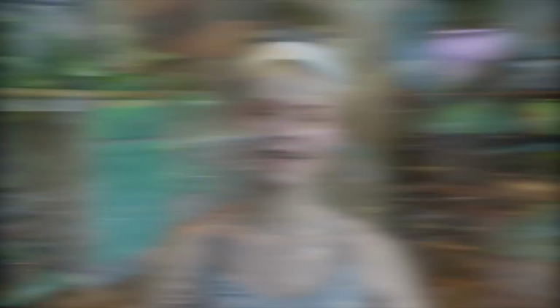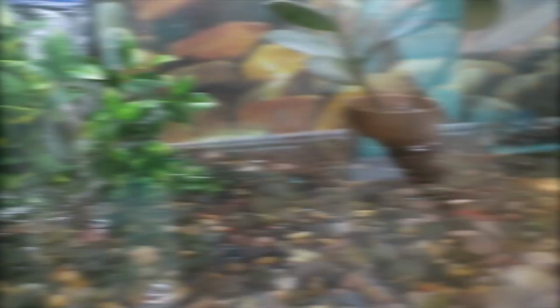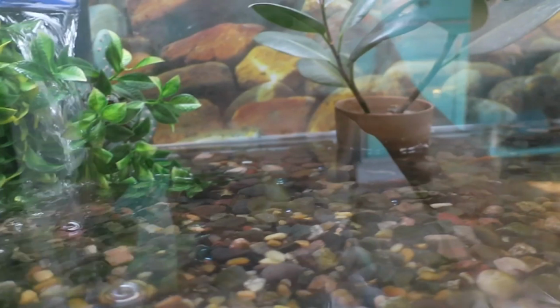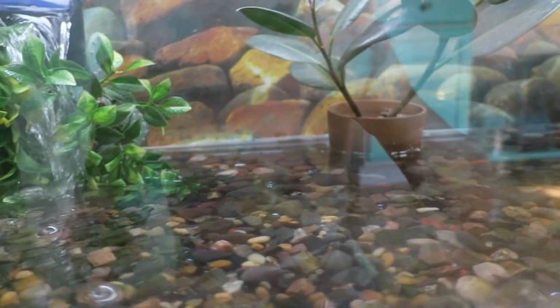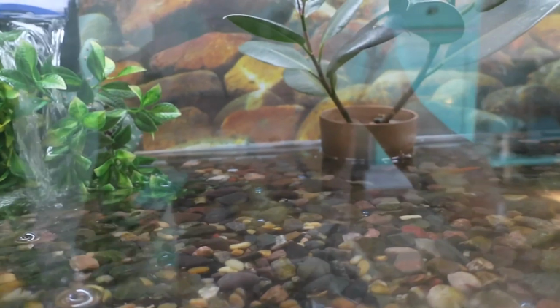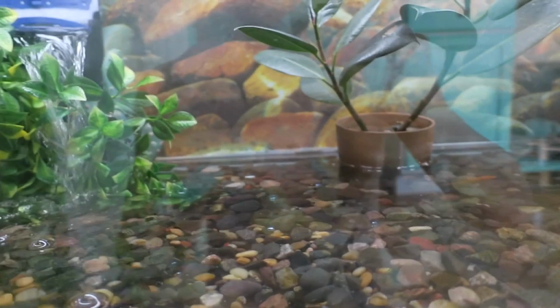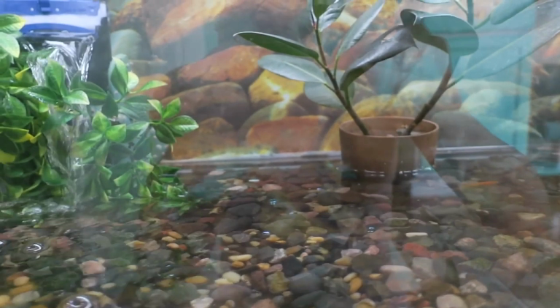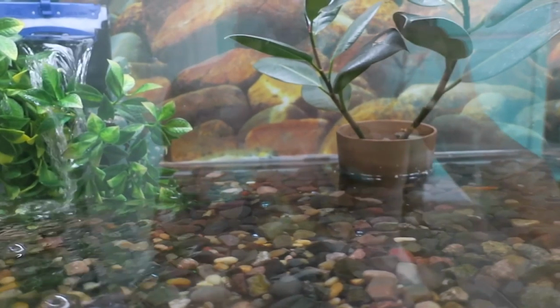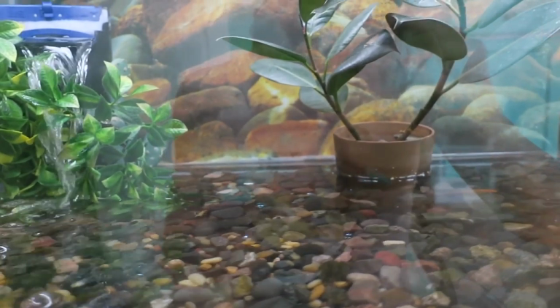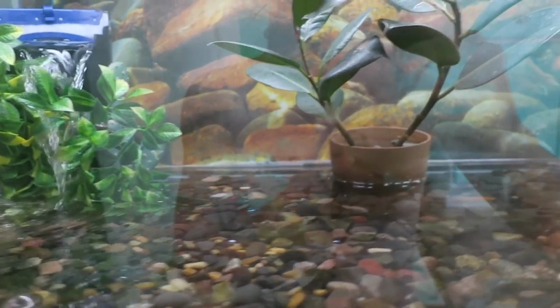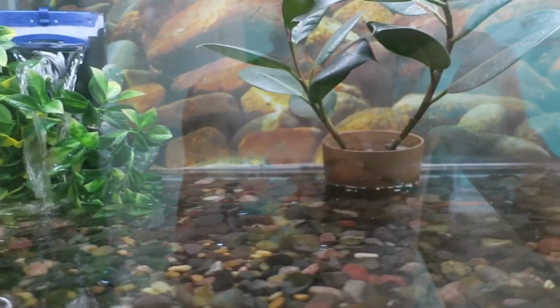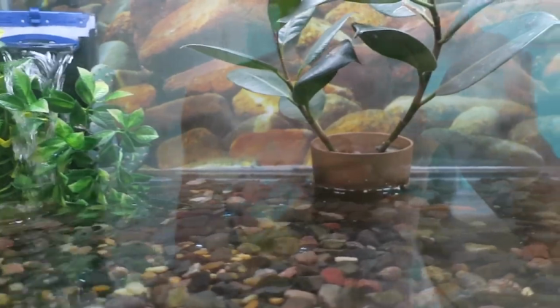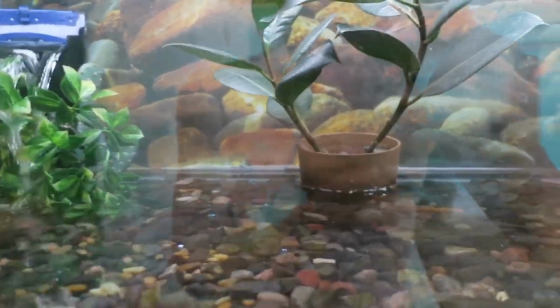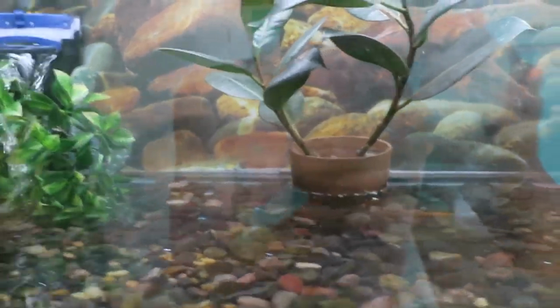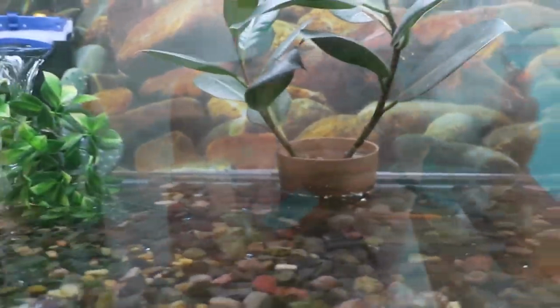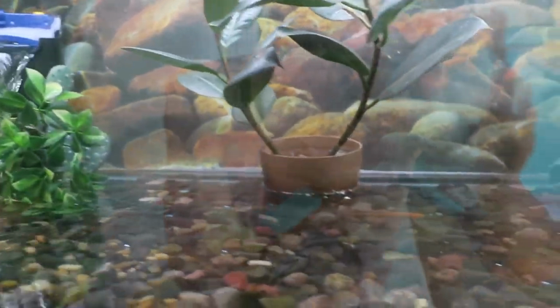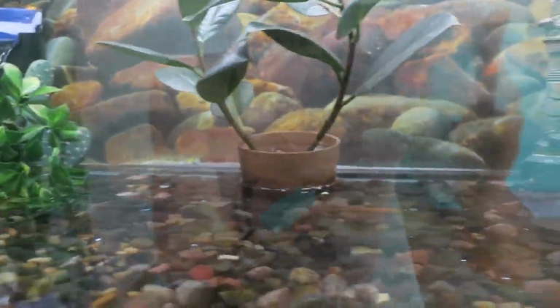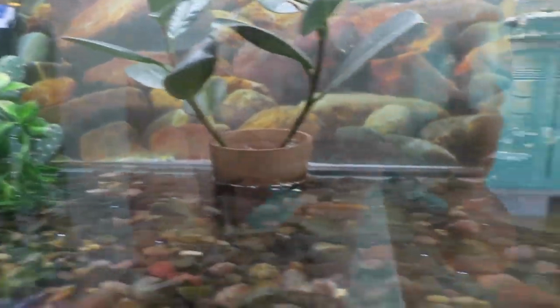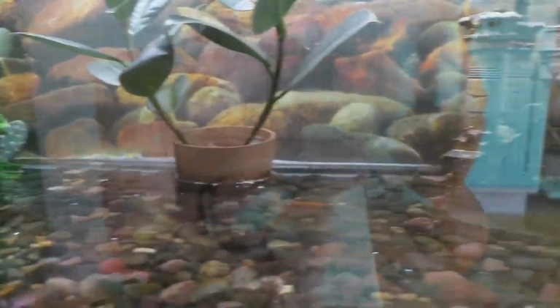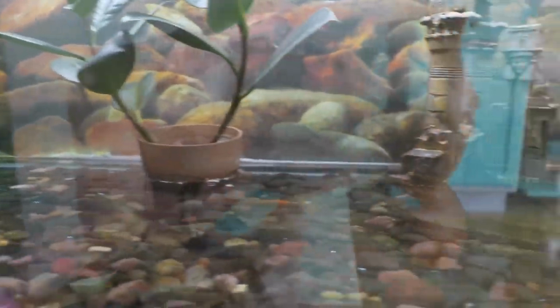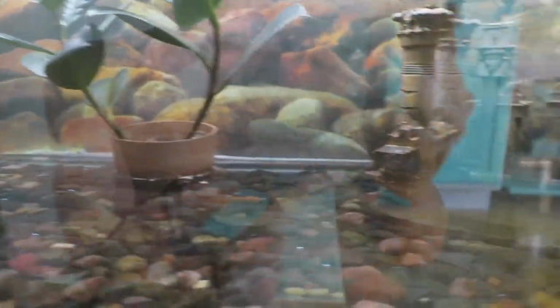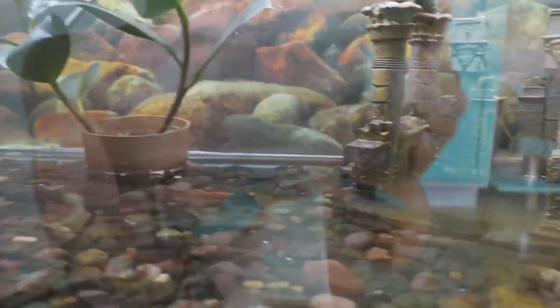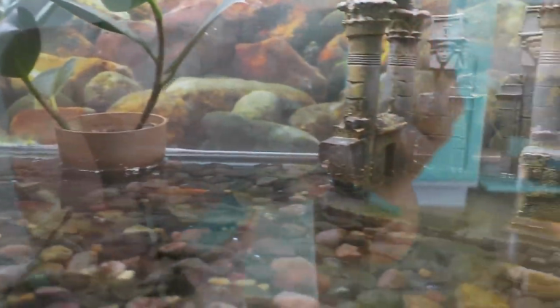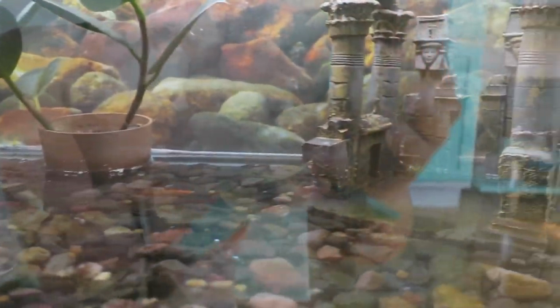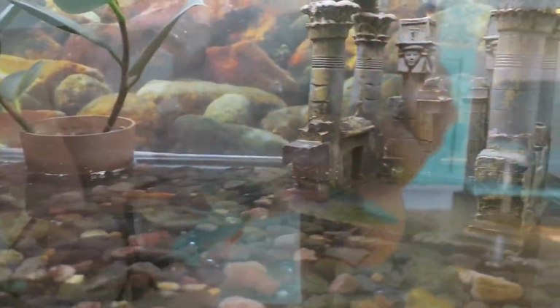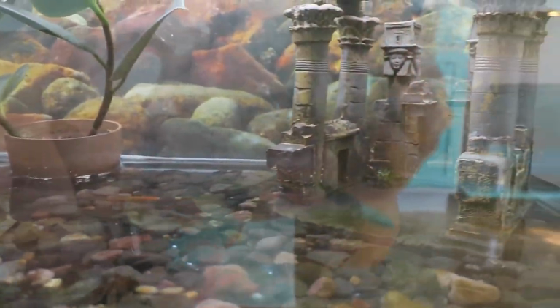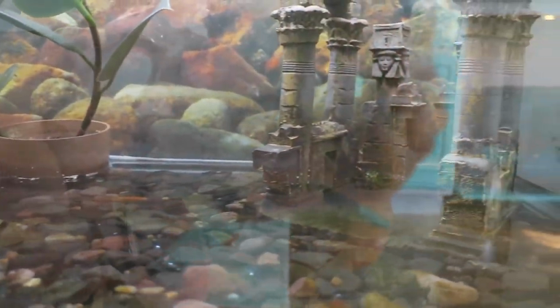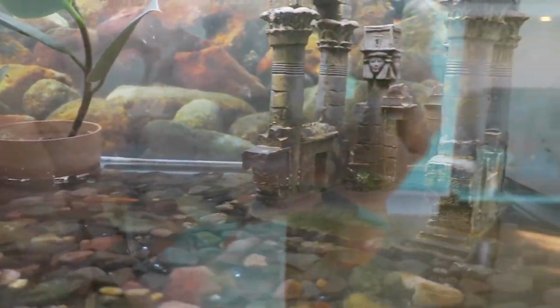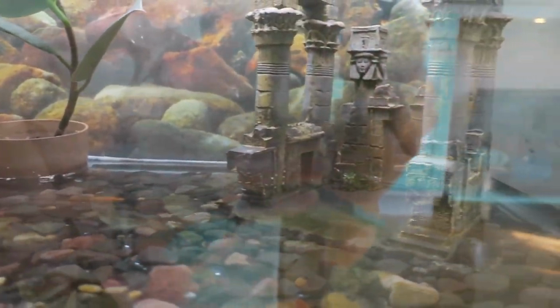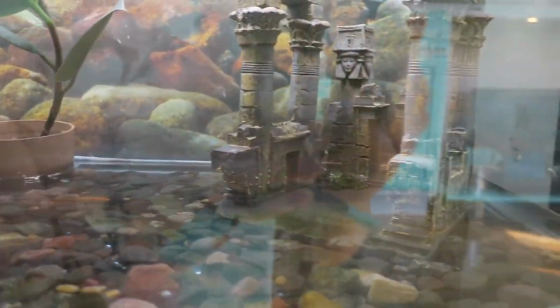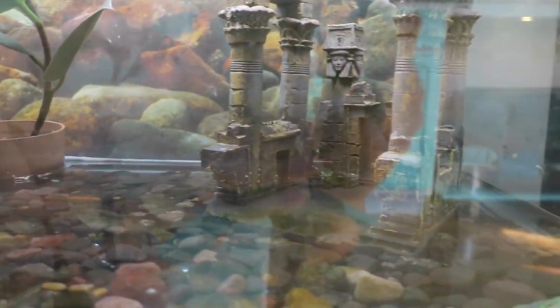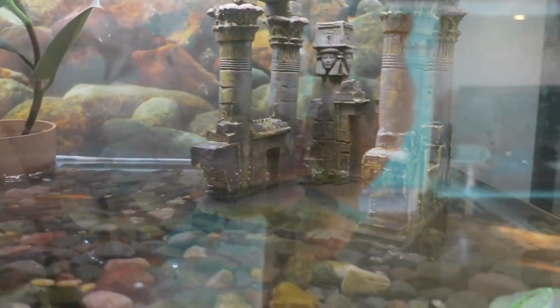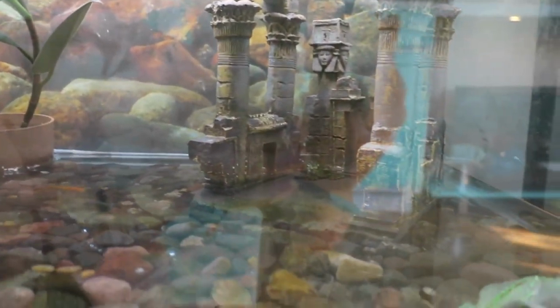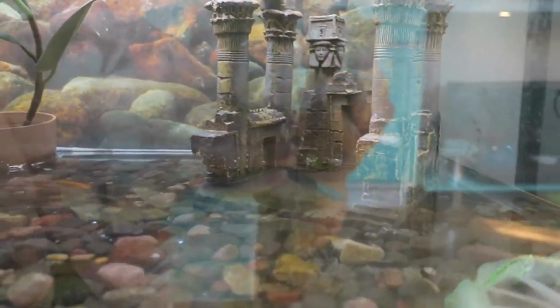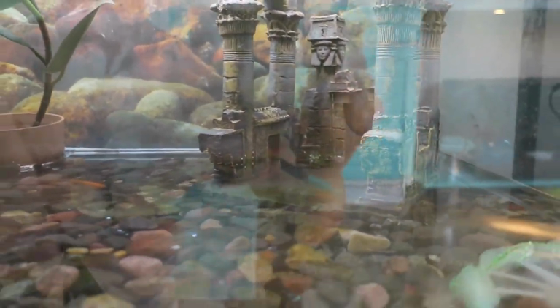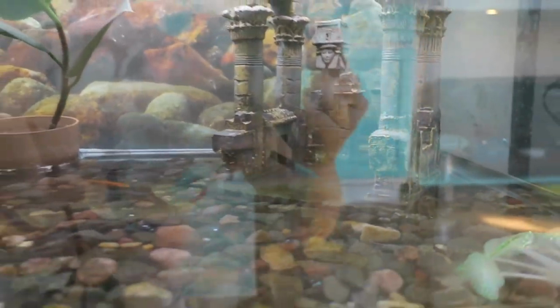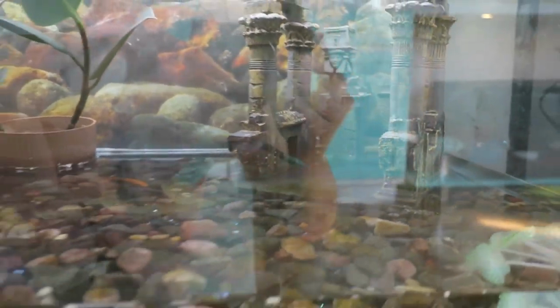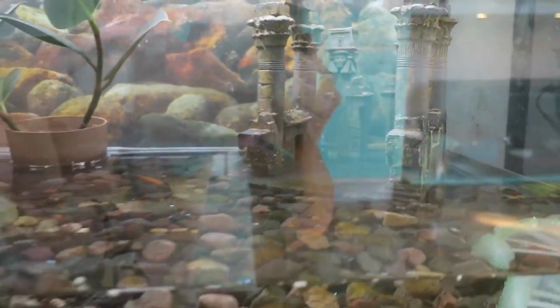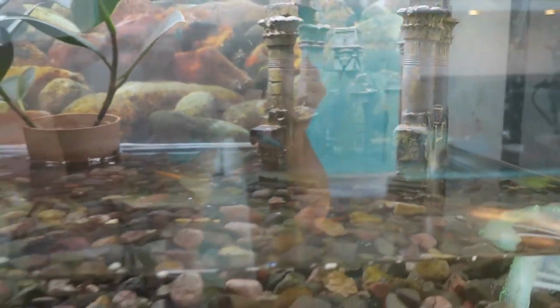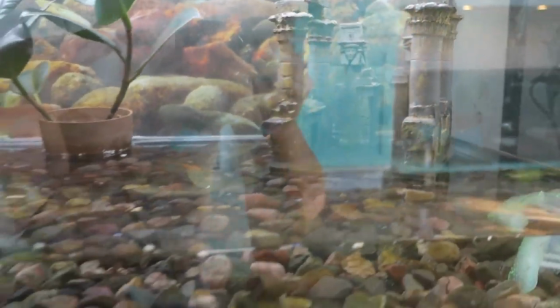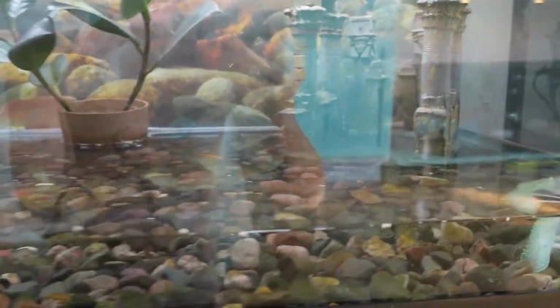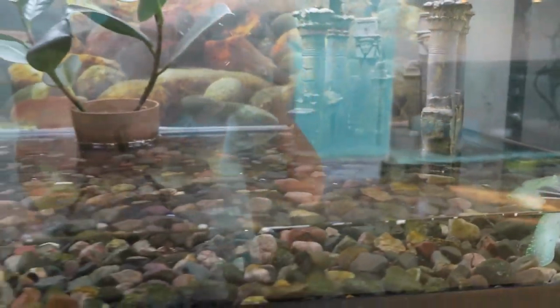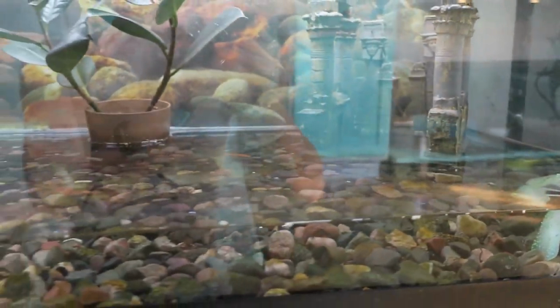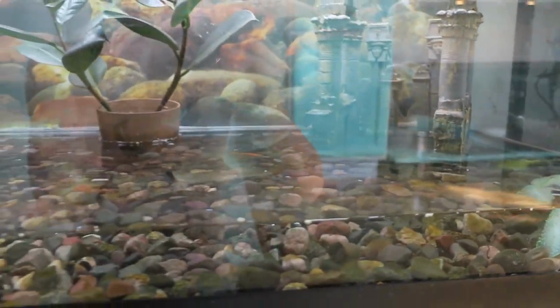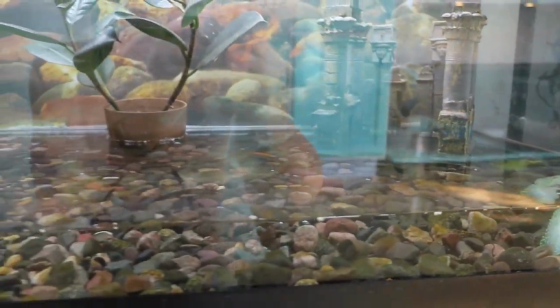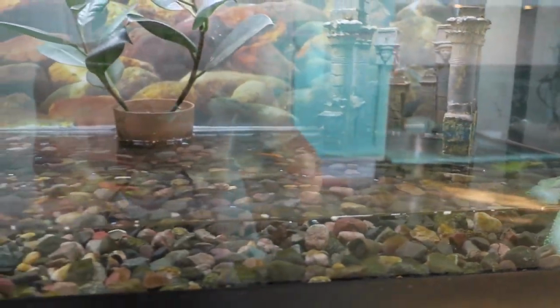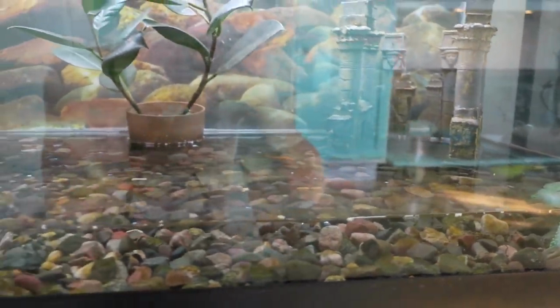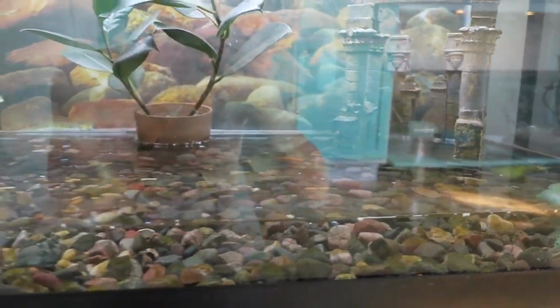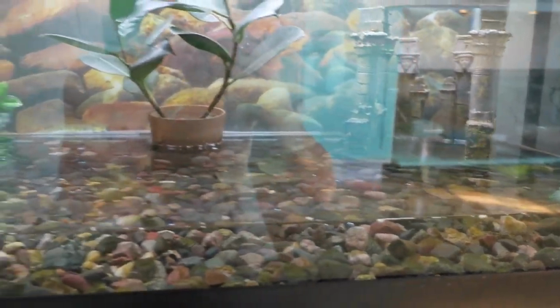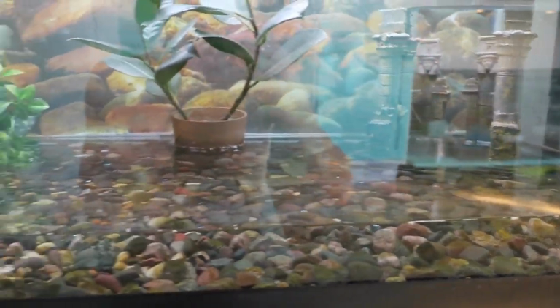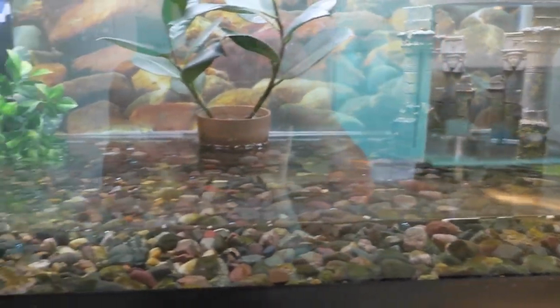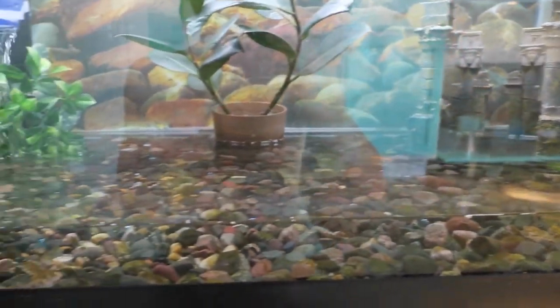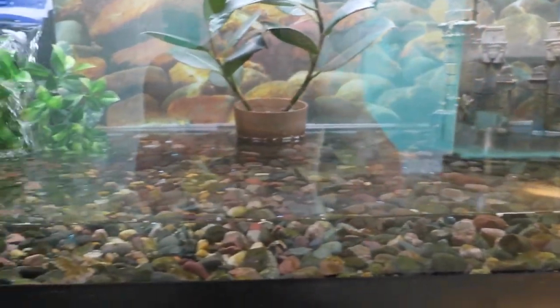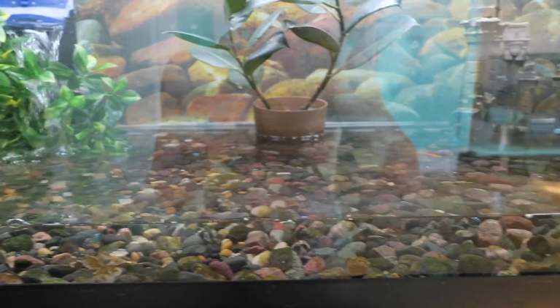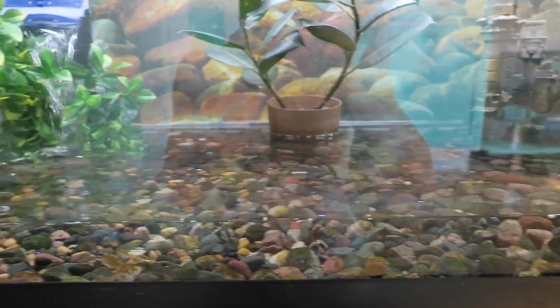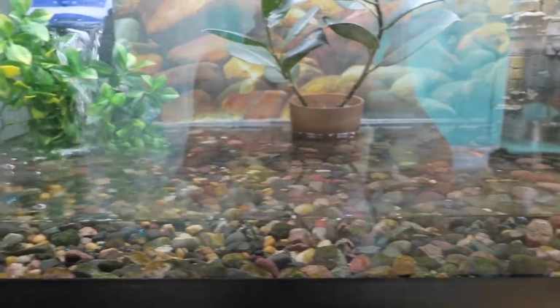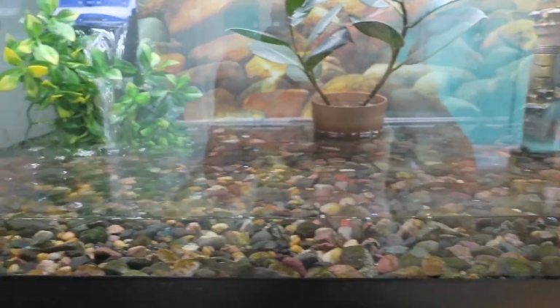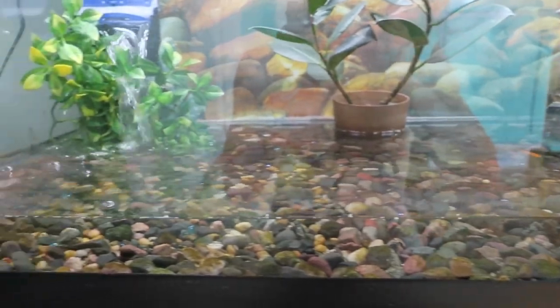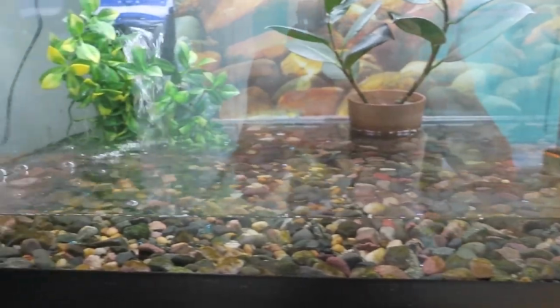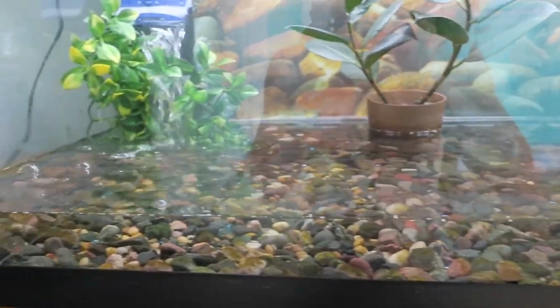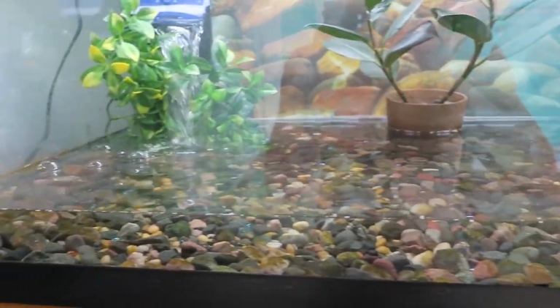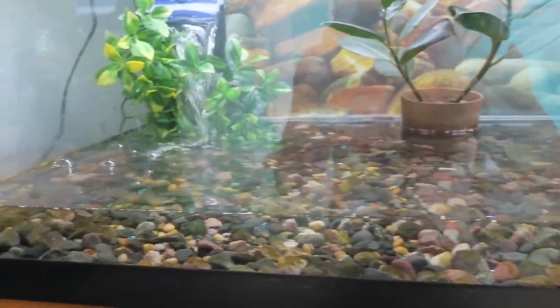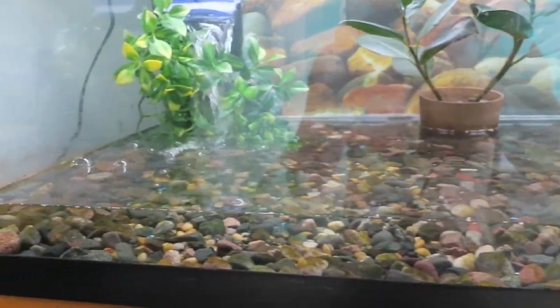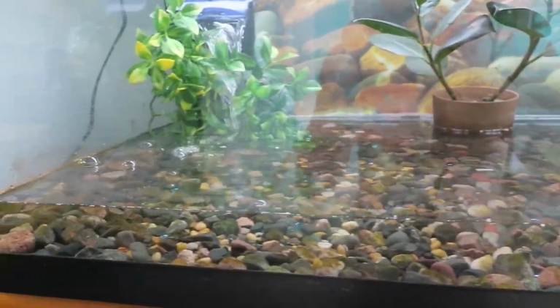A 40 gallon long that holds five red belly toads and is completely full of water for about three inches on the bottom.